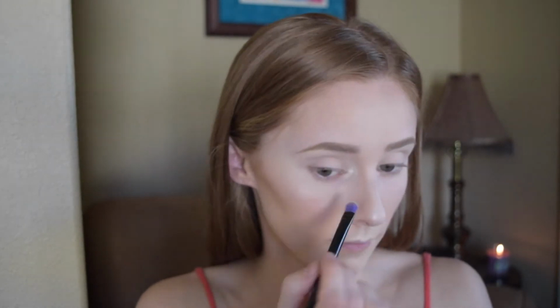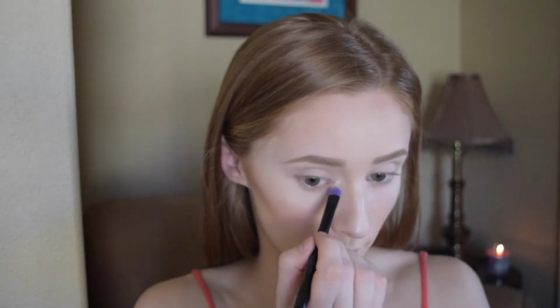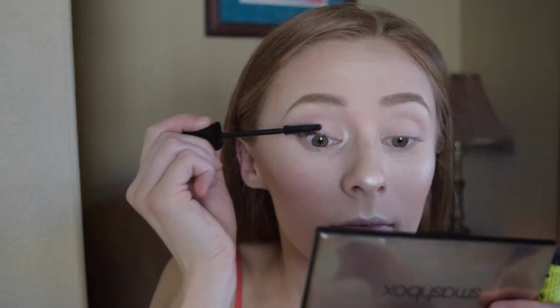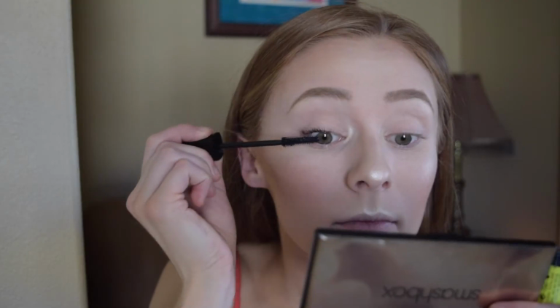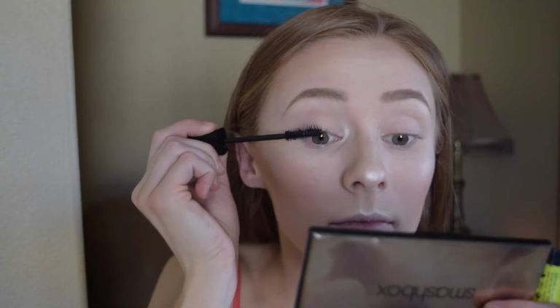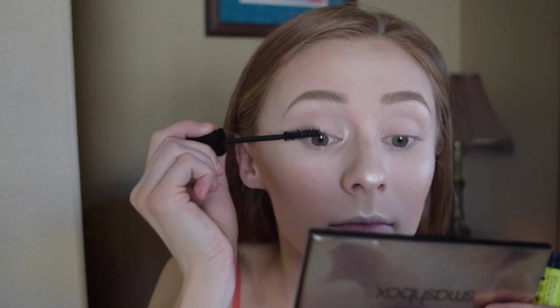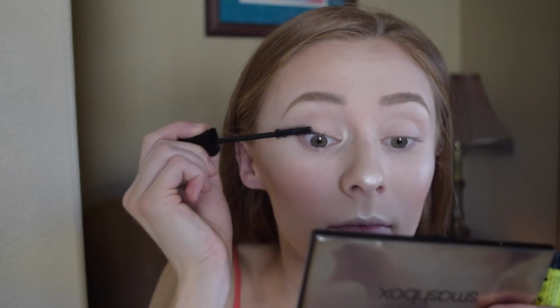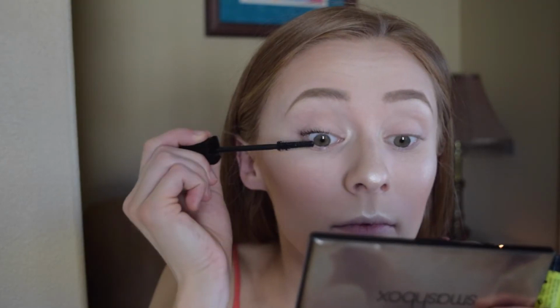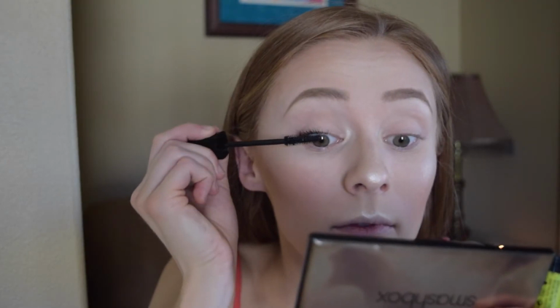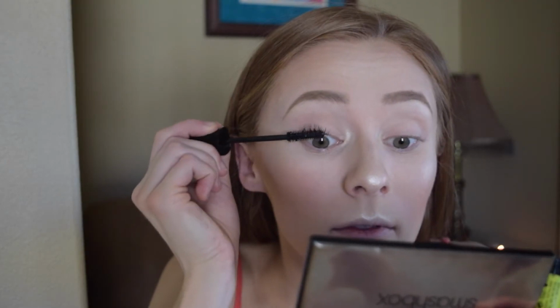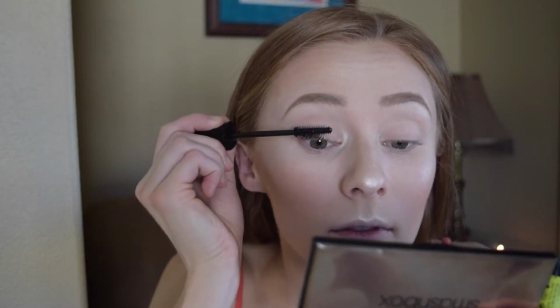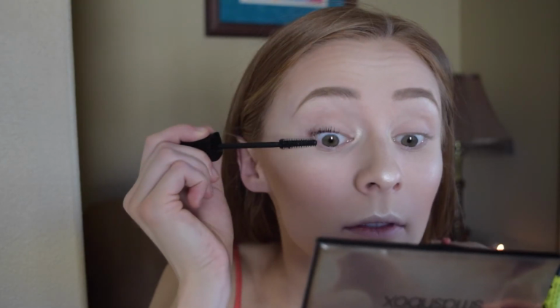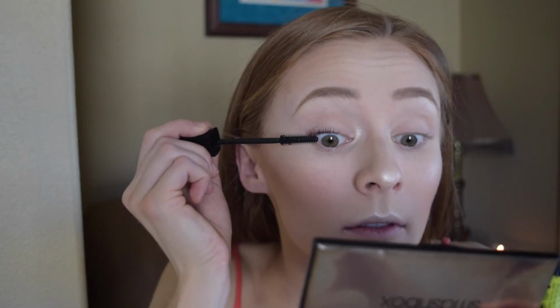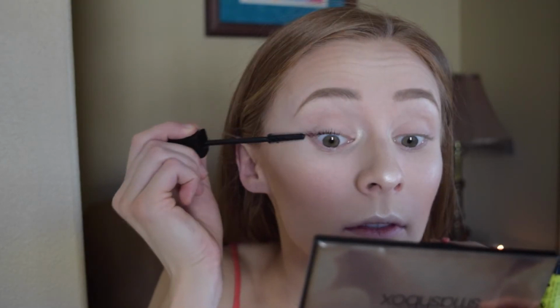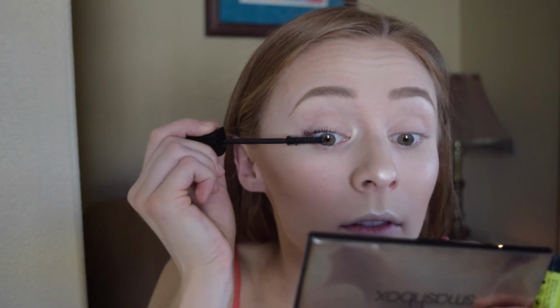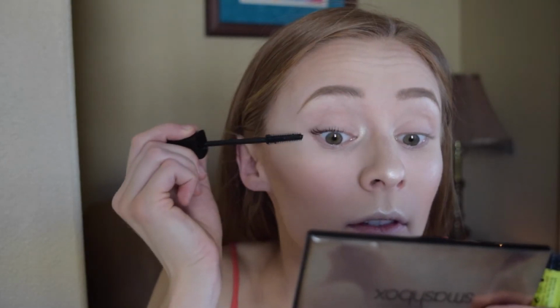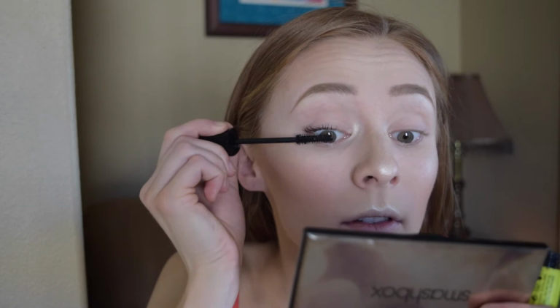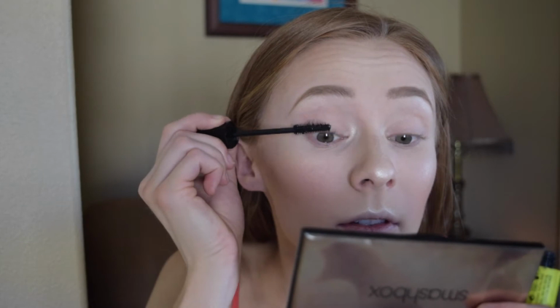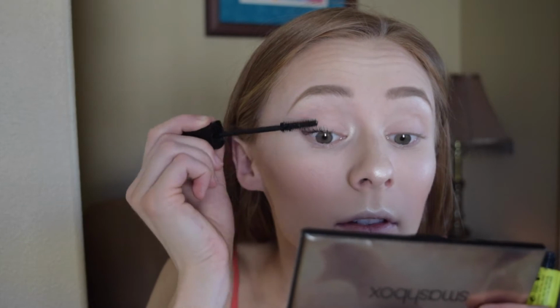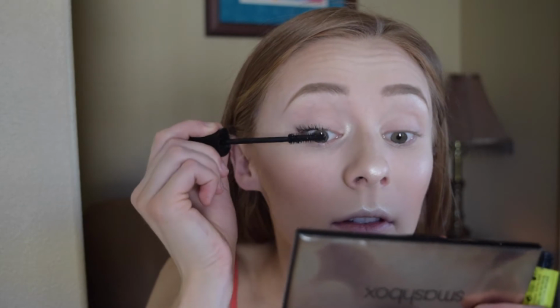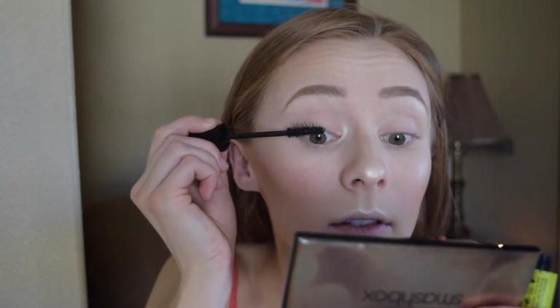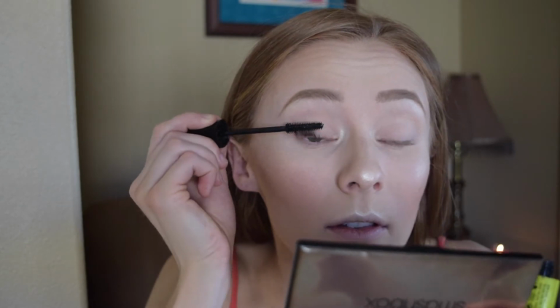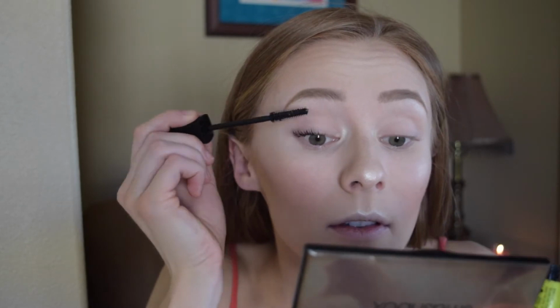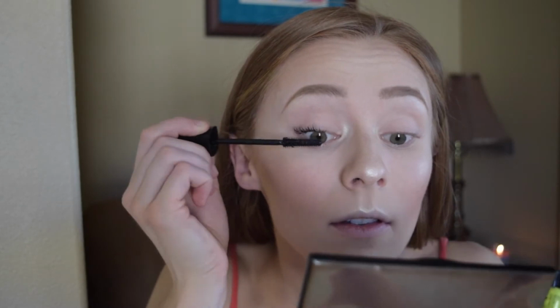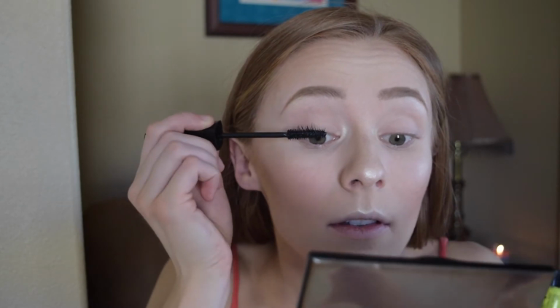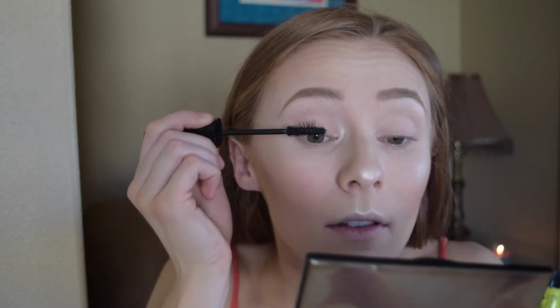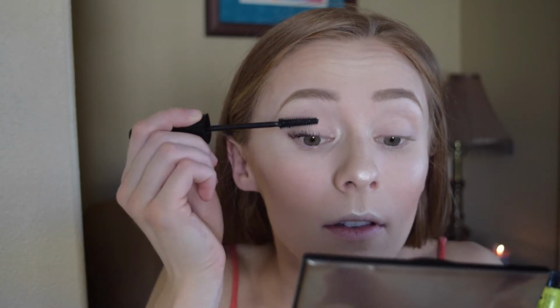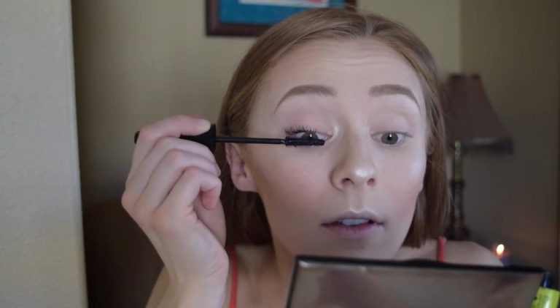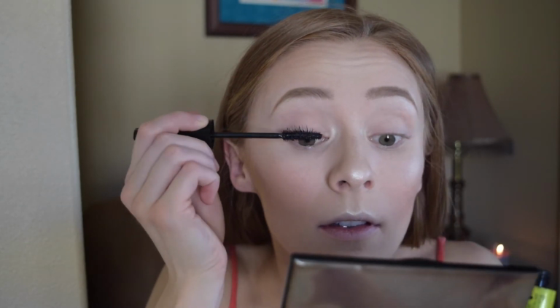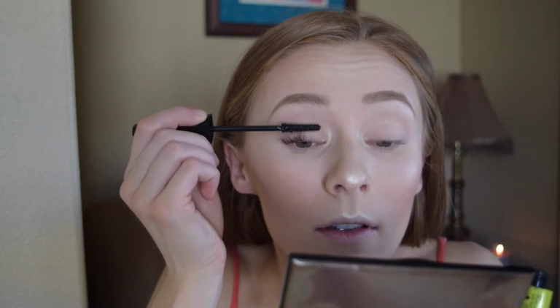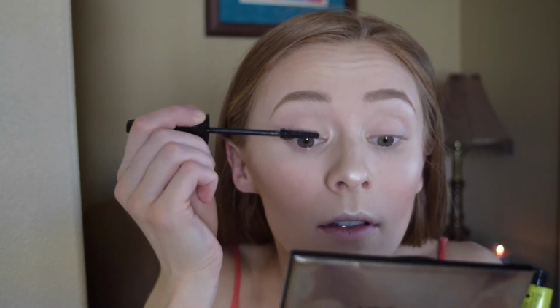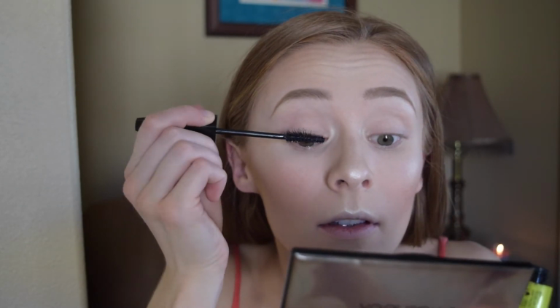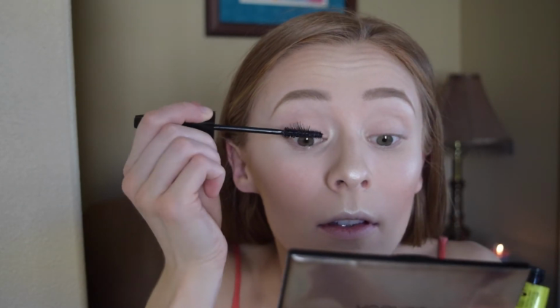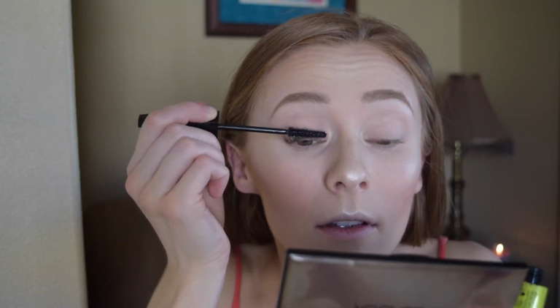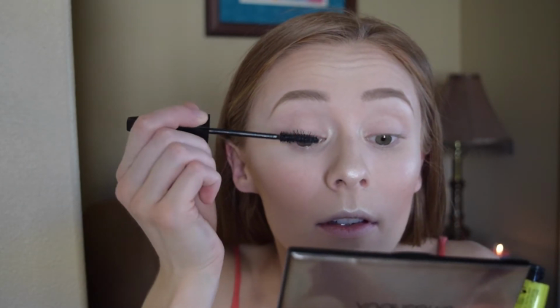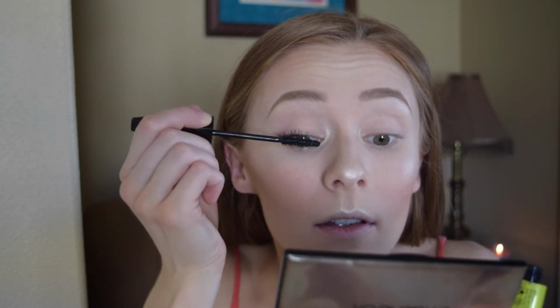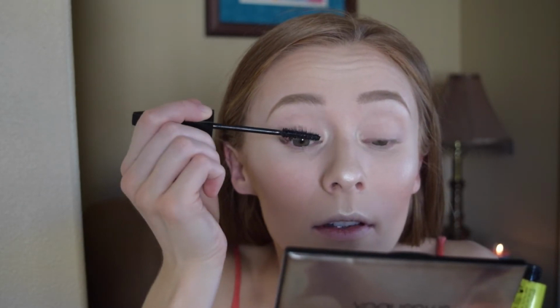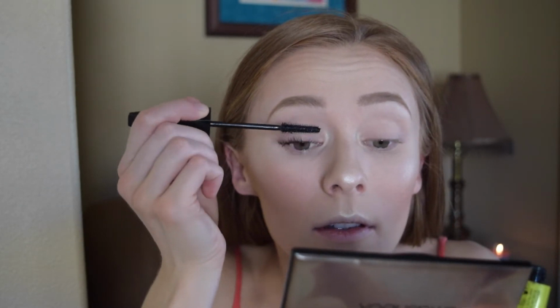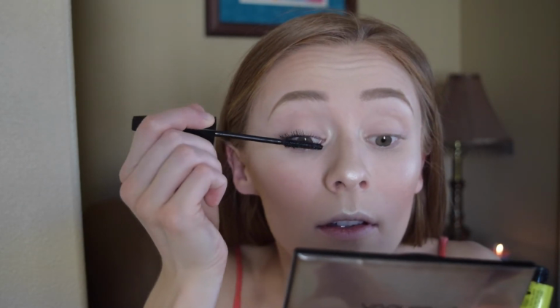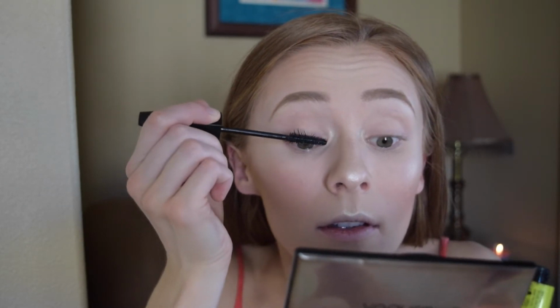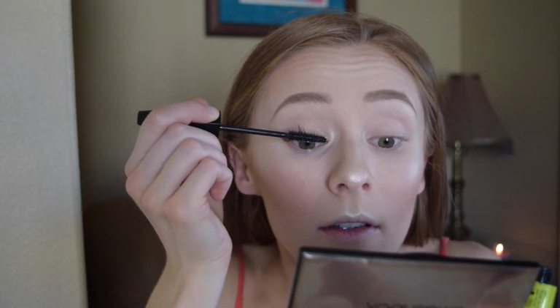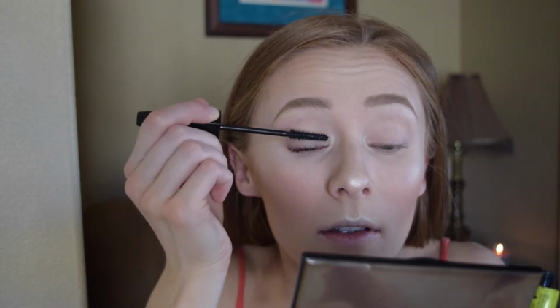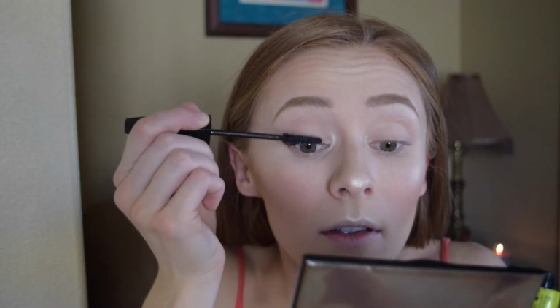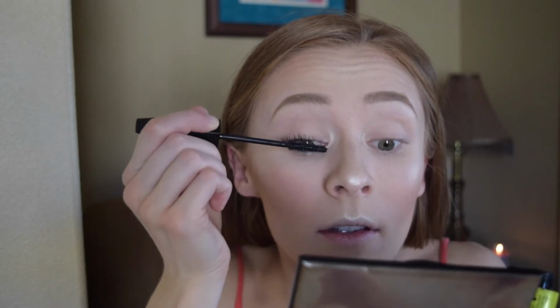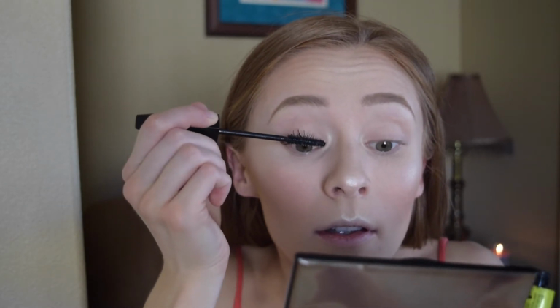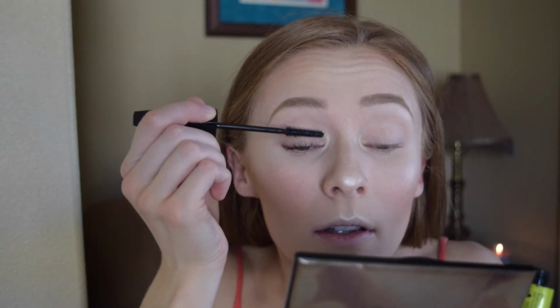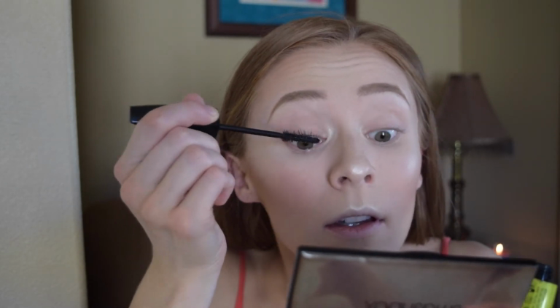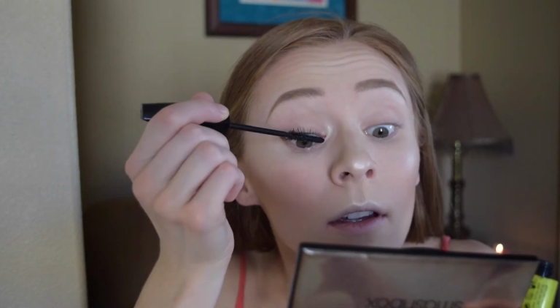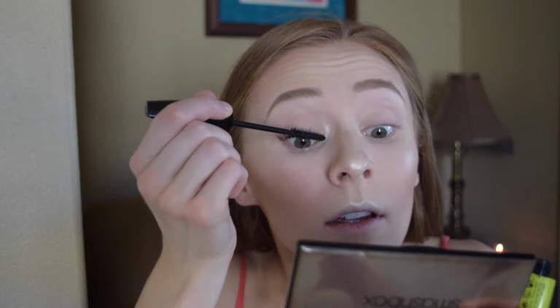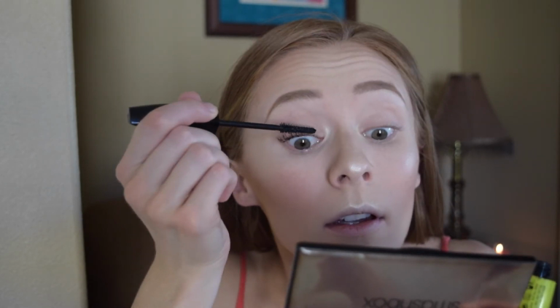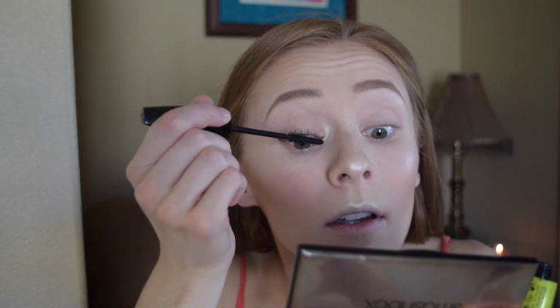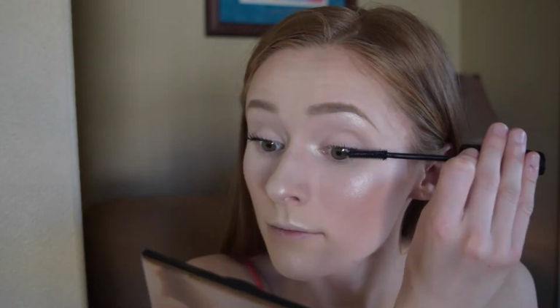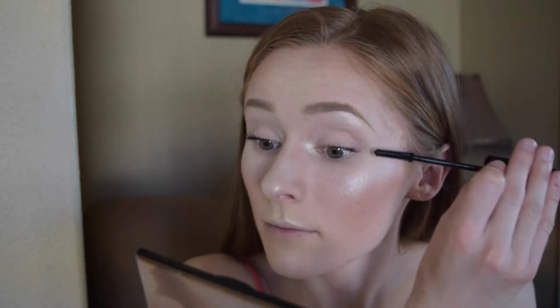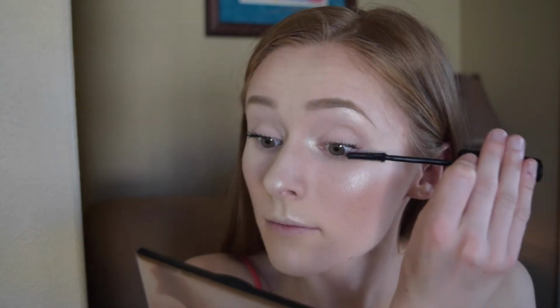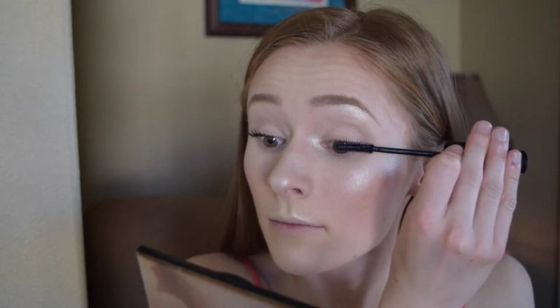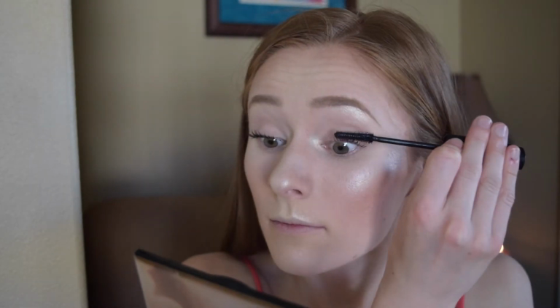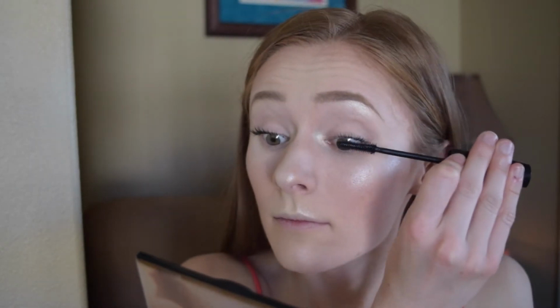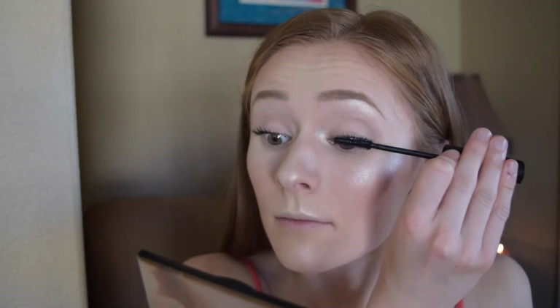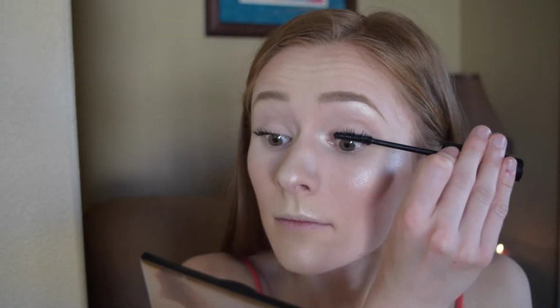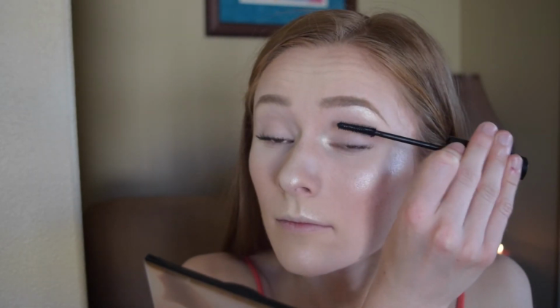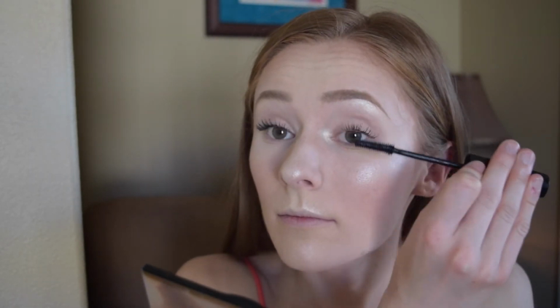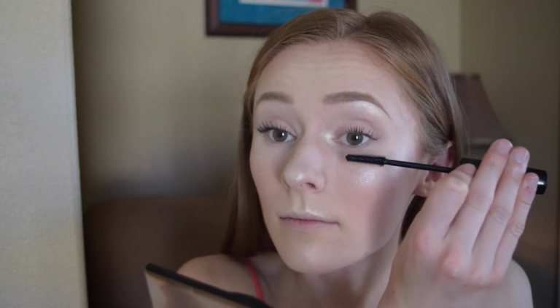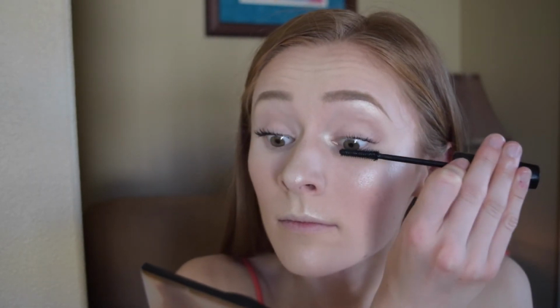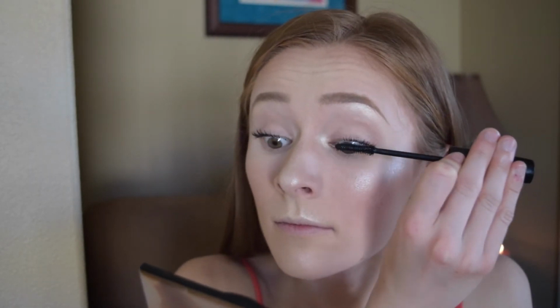Next, I'm just going to apply some mascara. This is the Rimmel Lash Accelerator Endless Mascara.